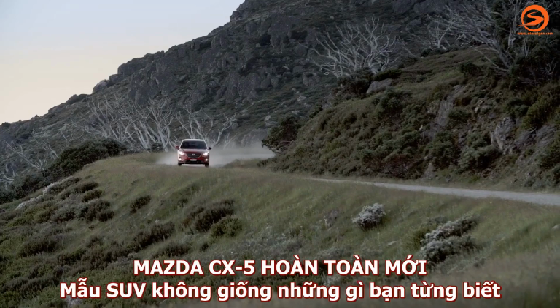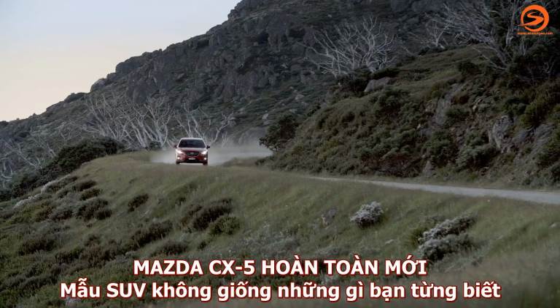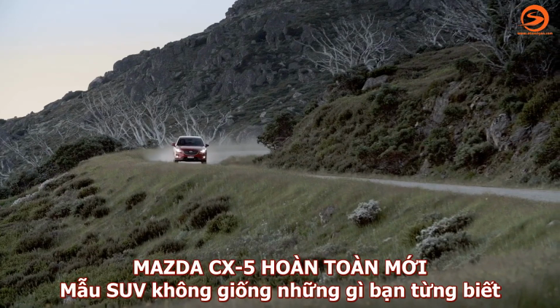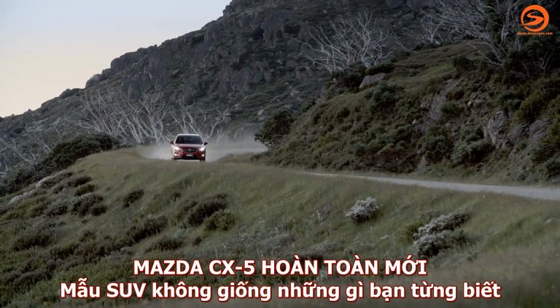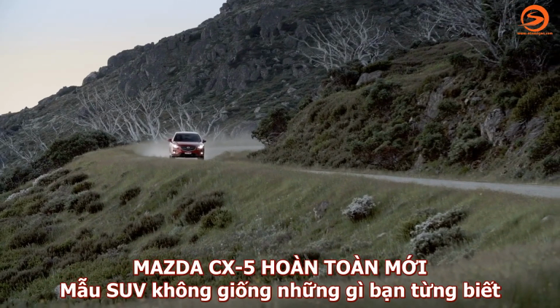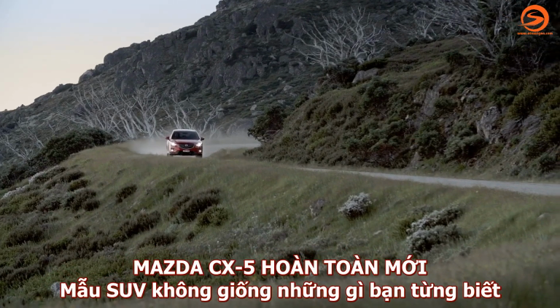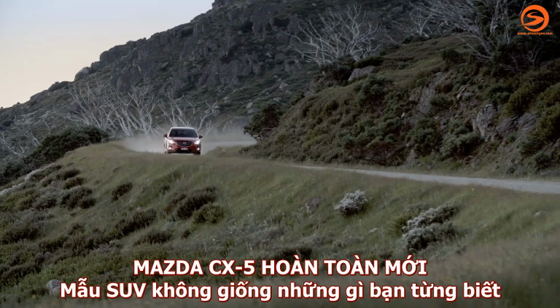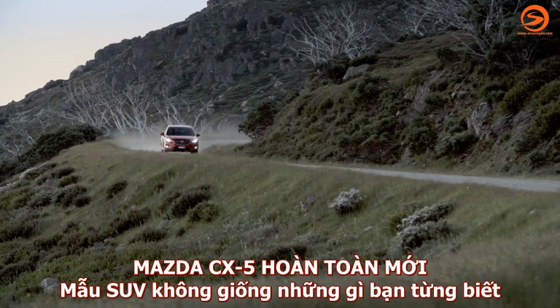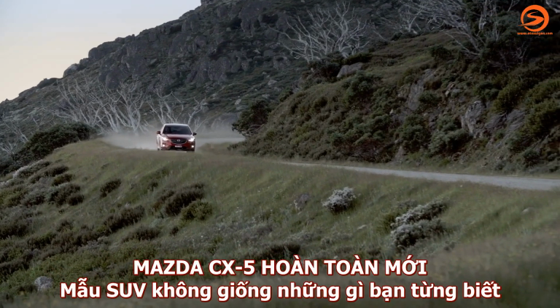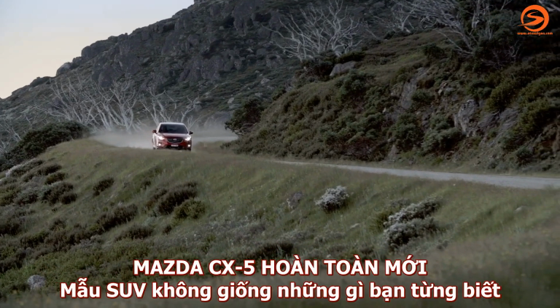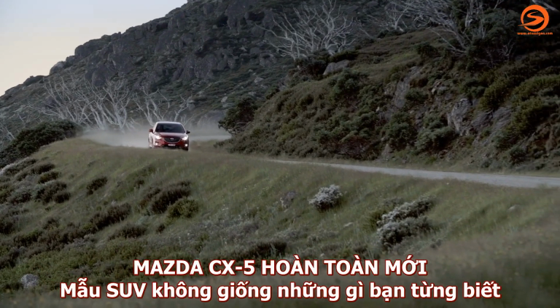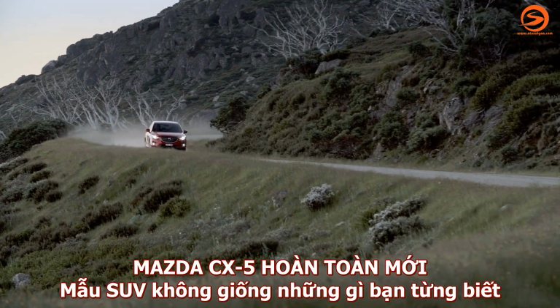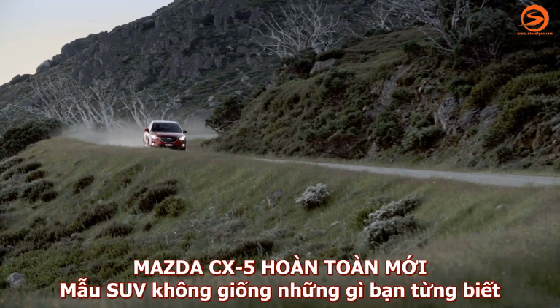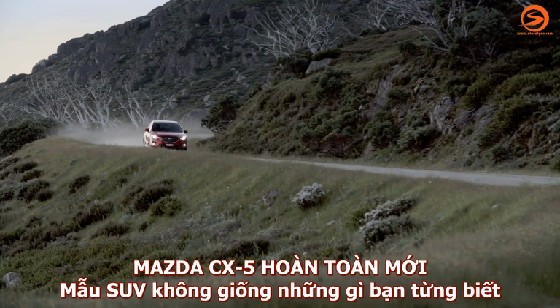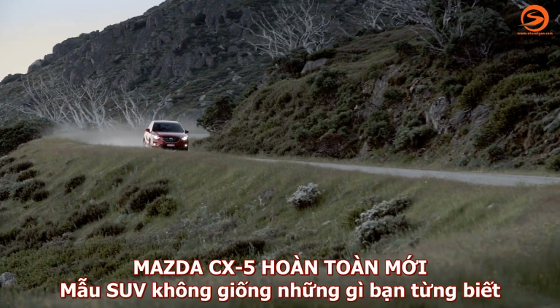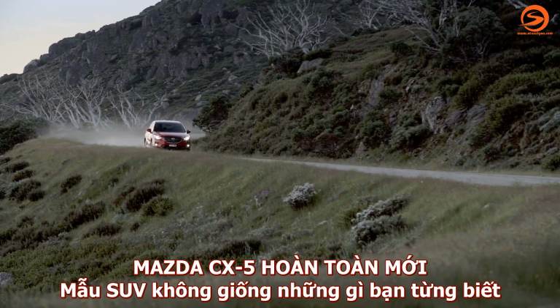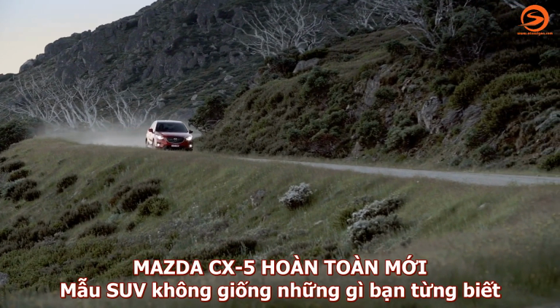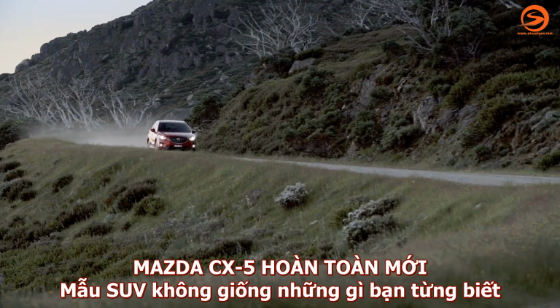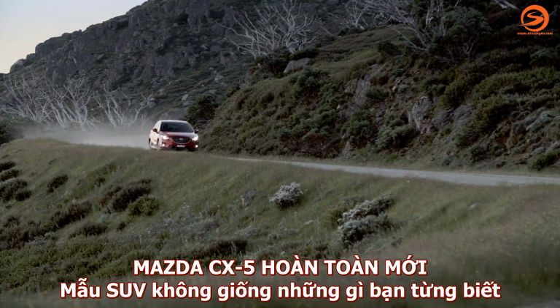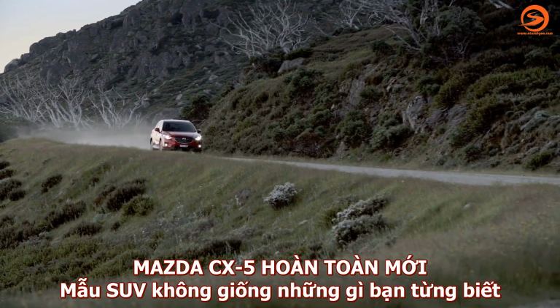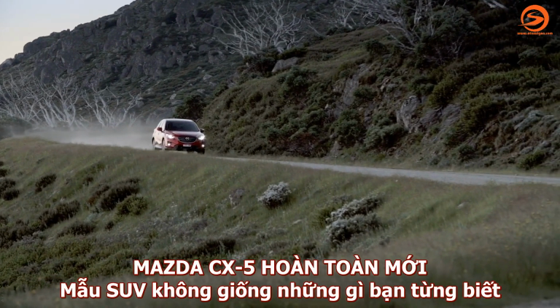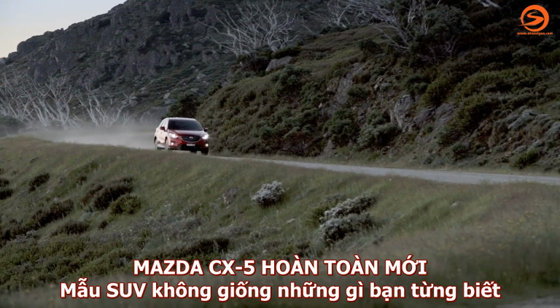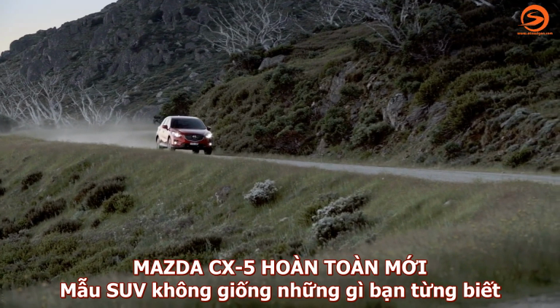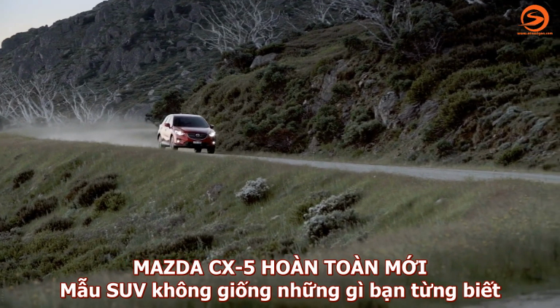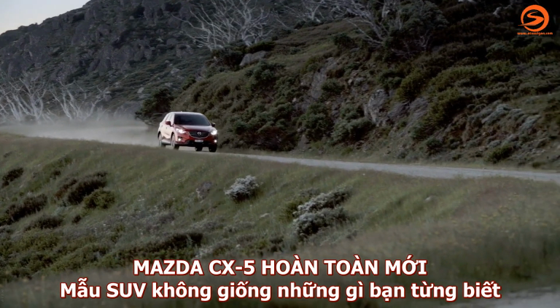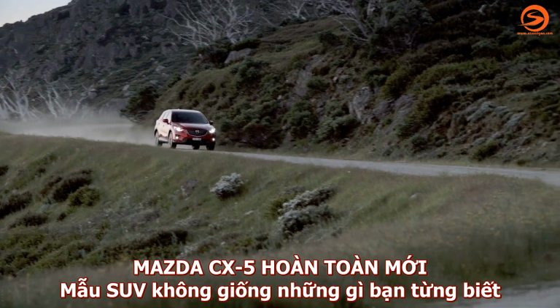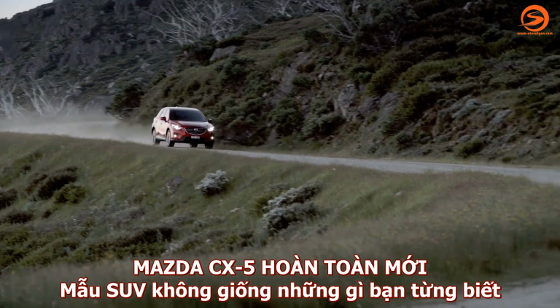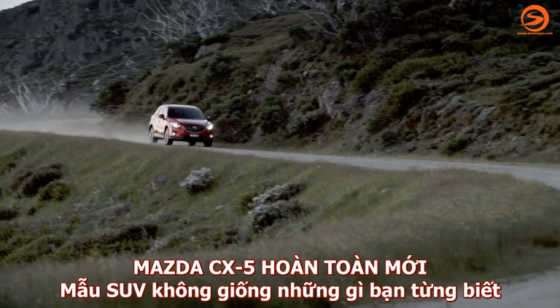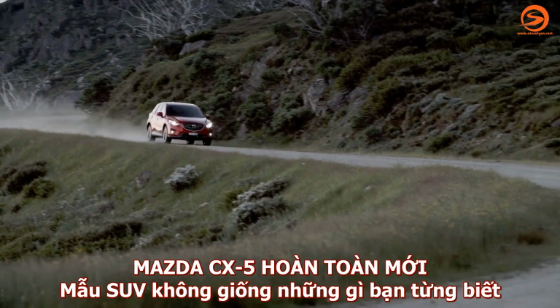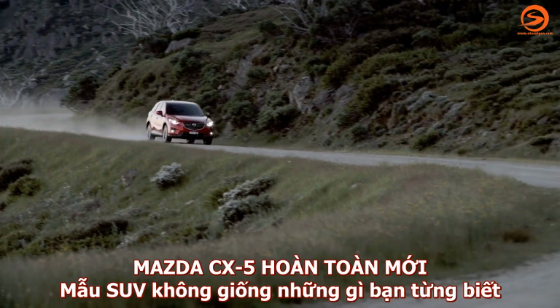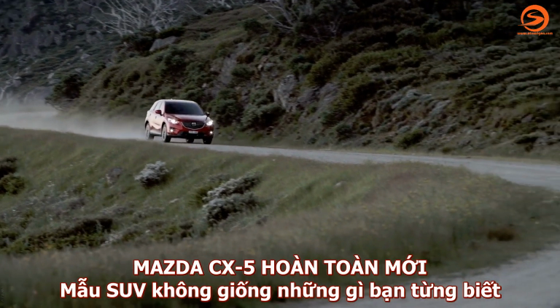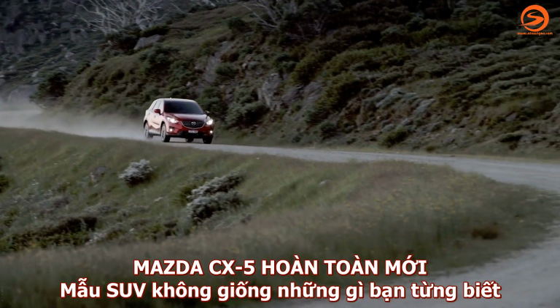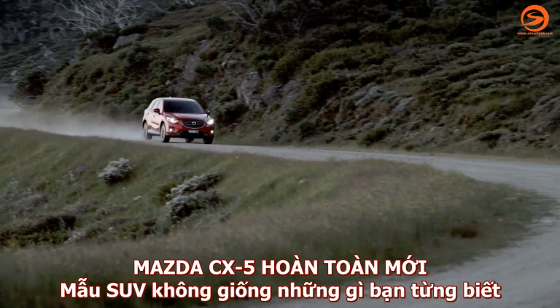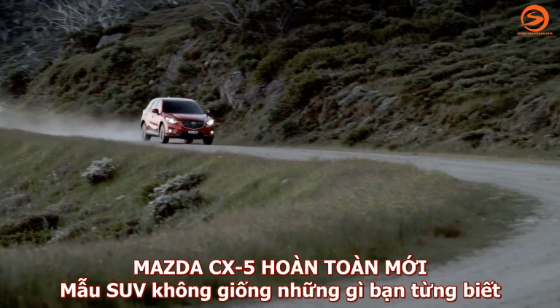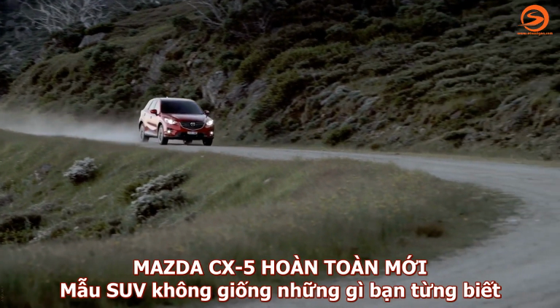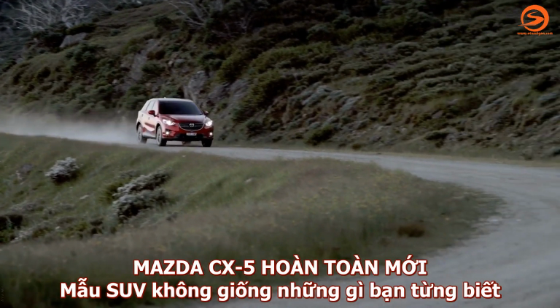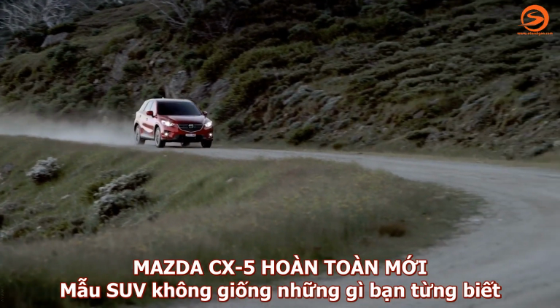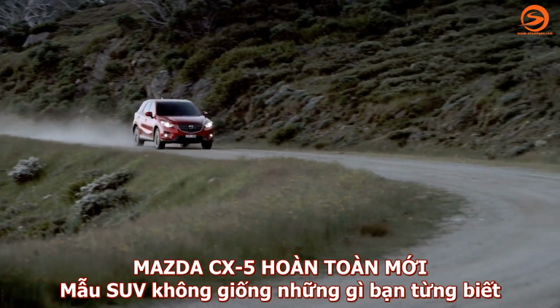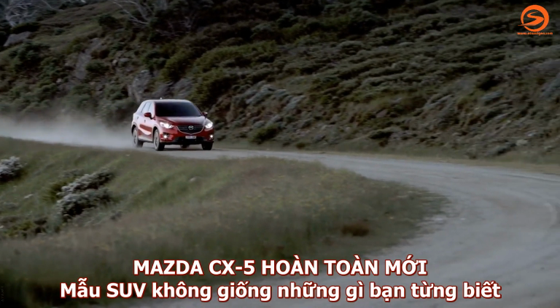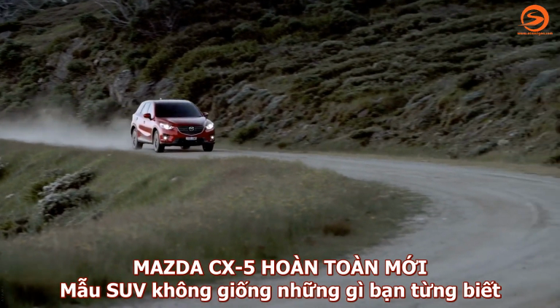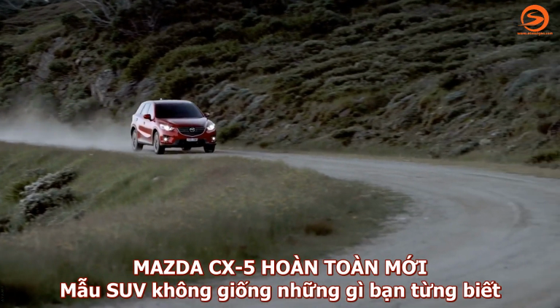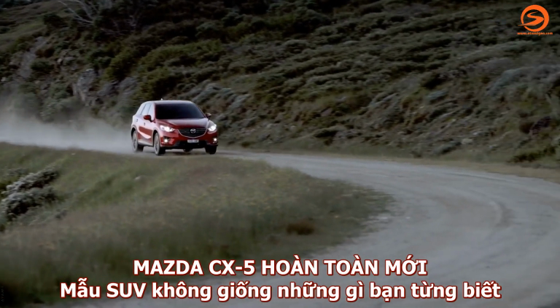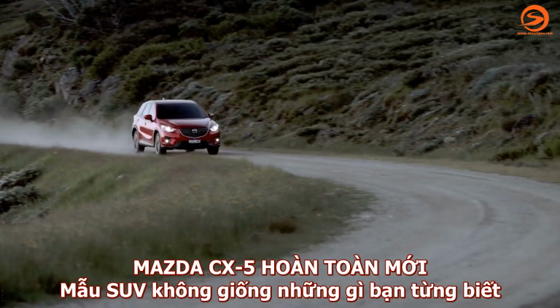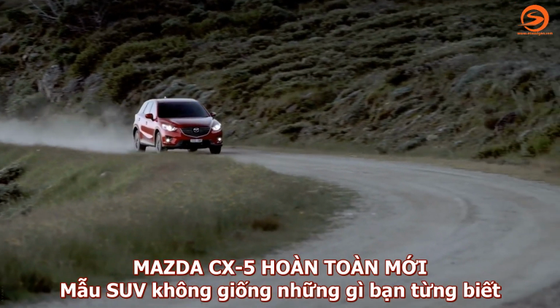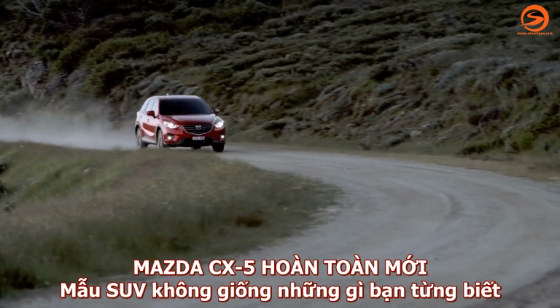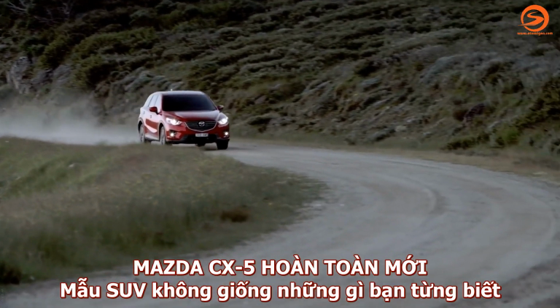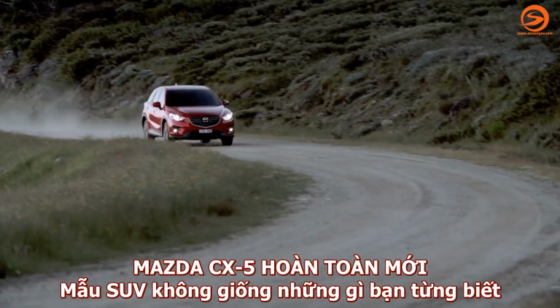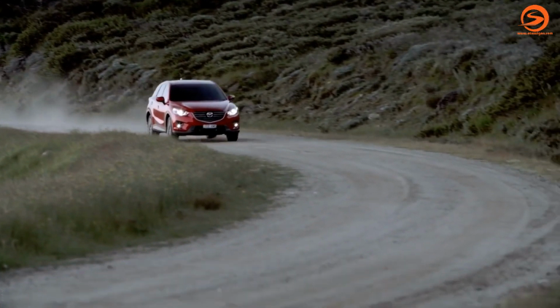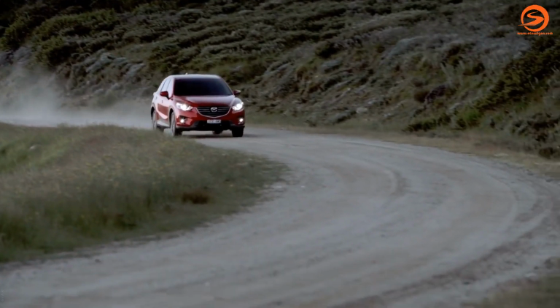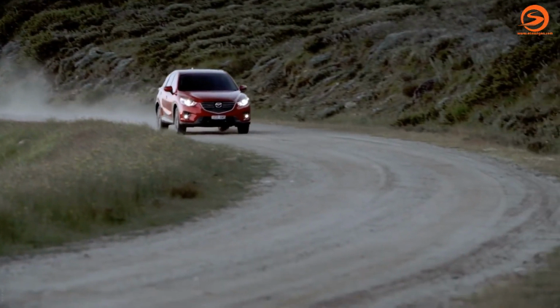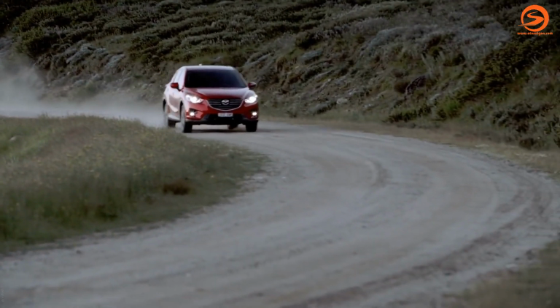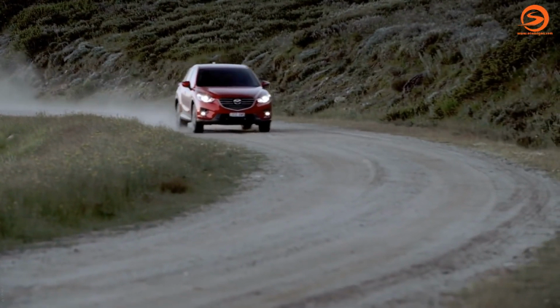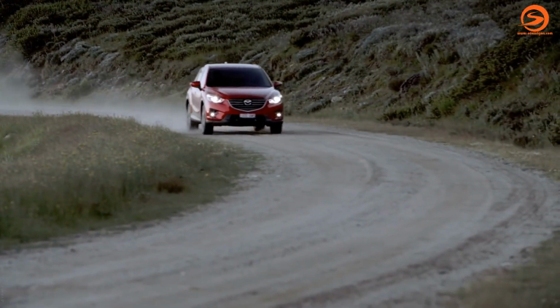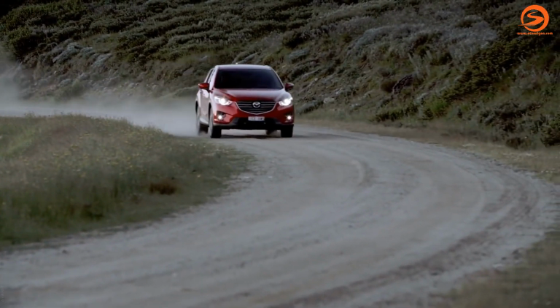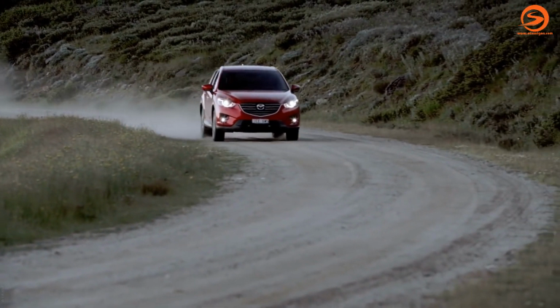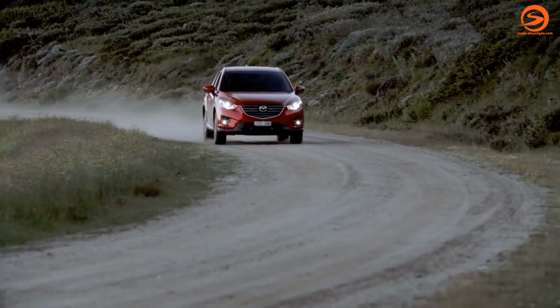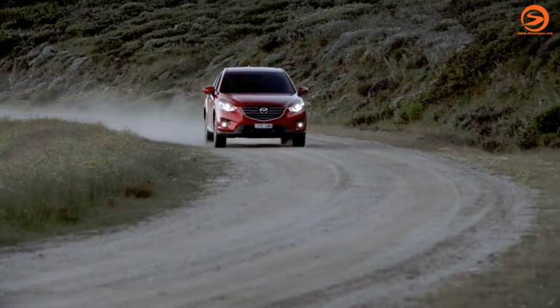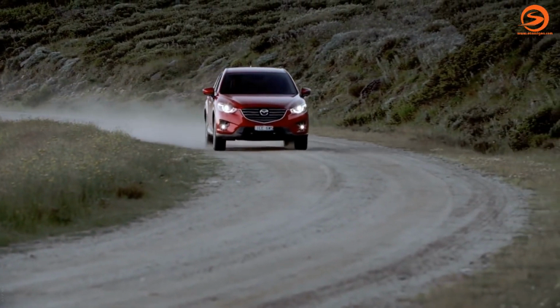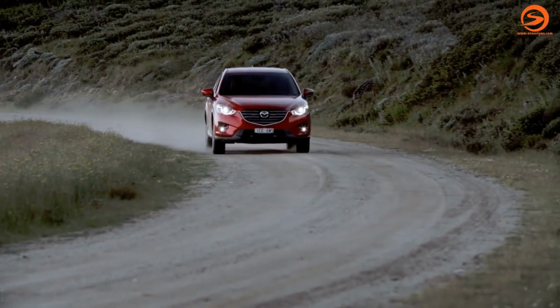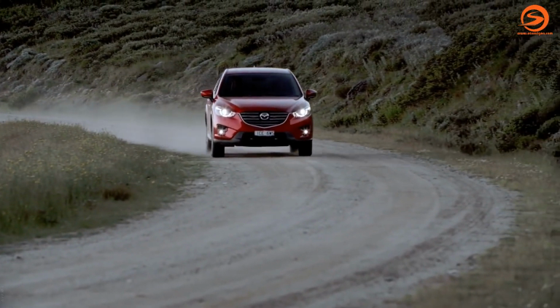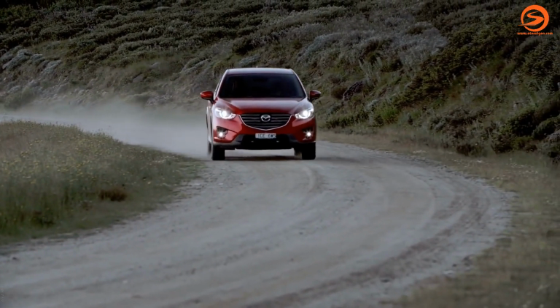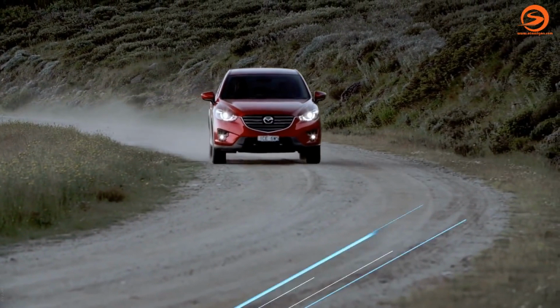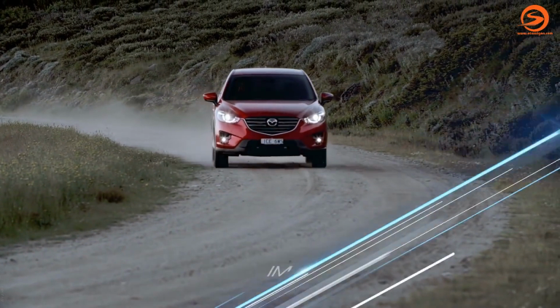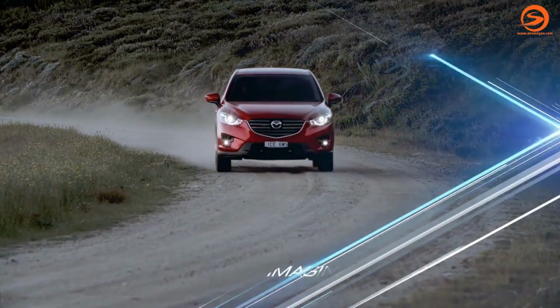The new generation Mazda CX-5. An SUV, but not as you know it.